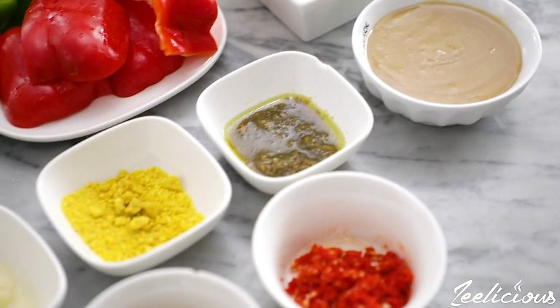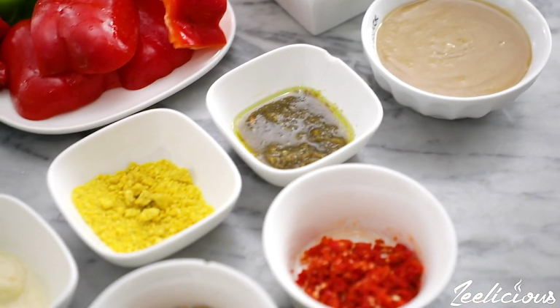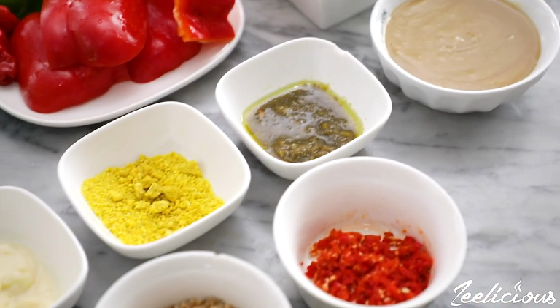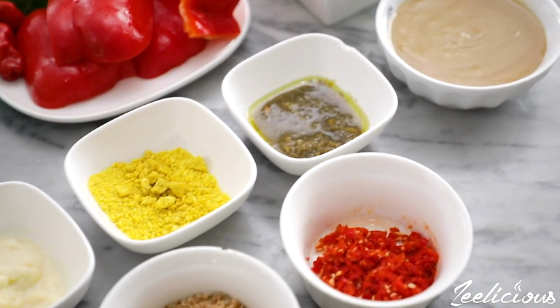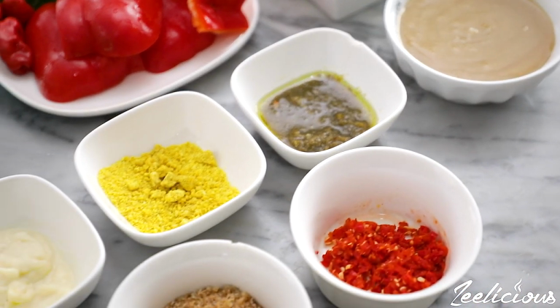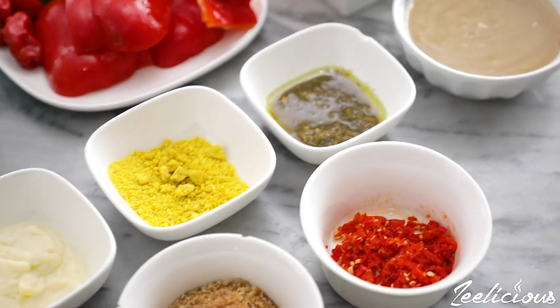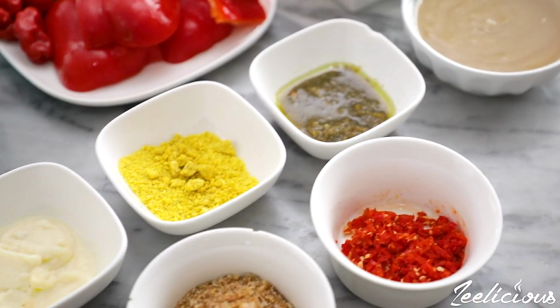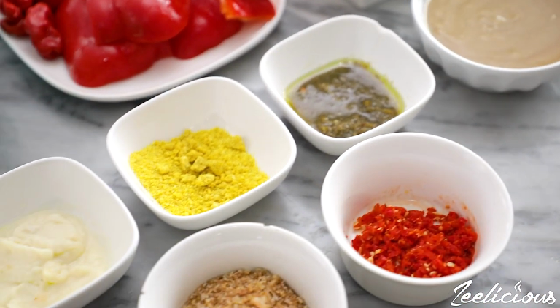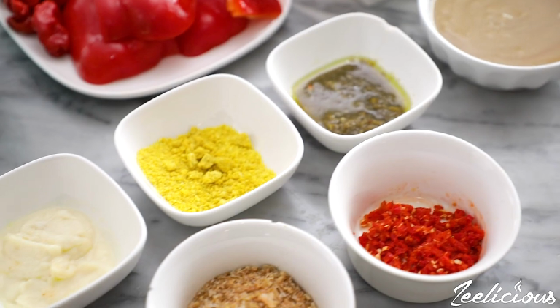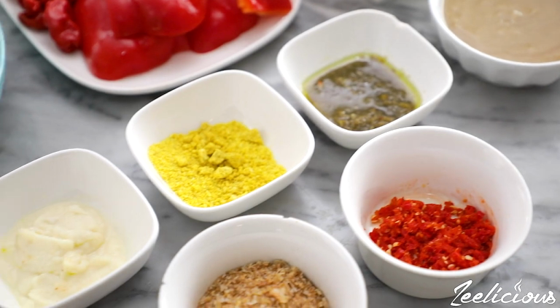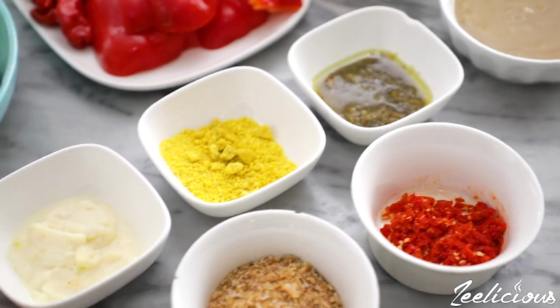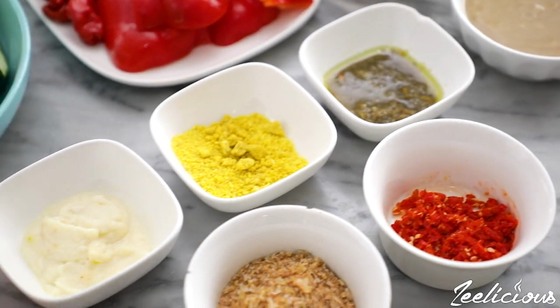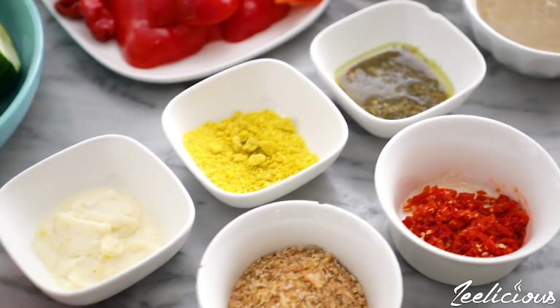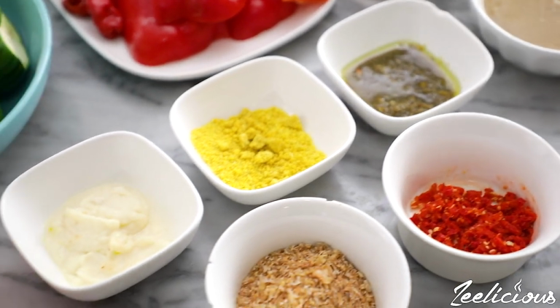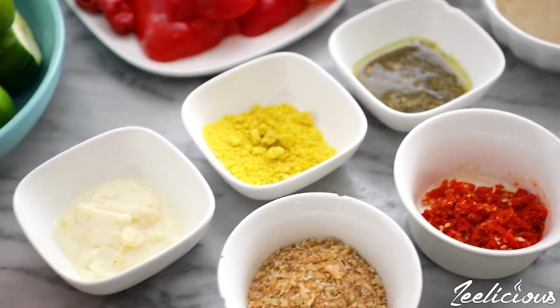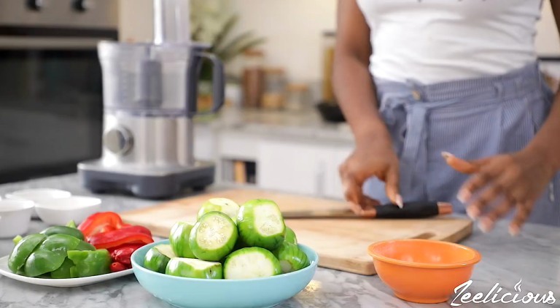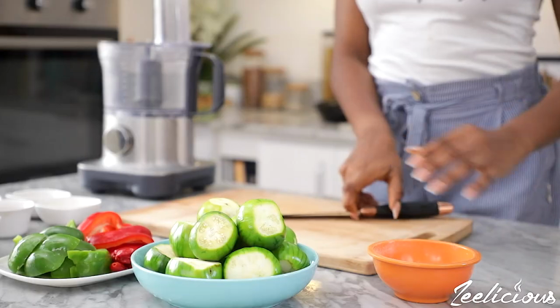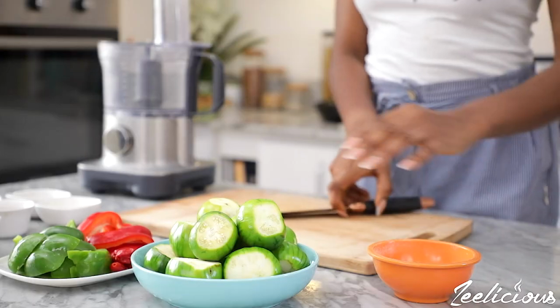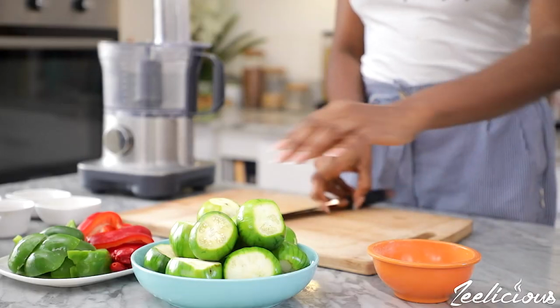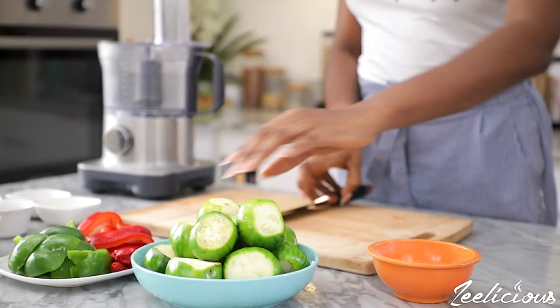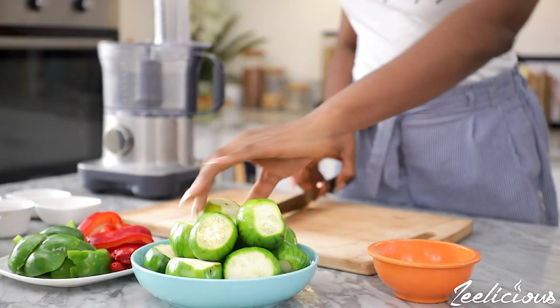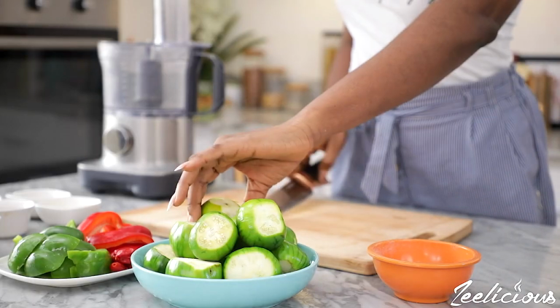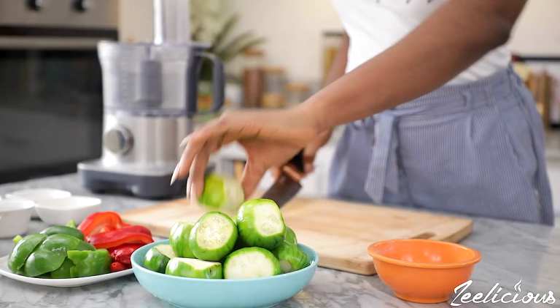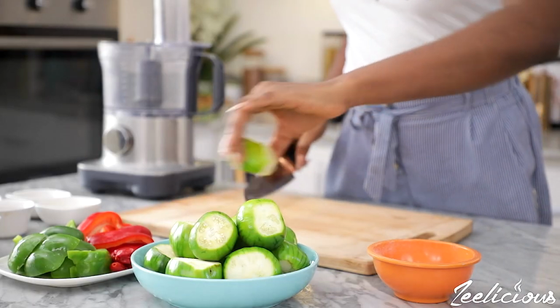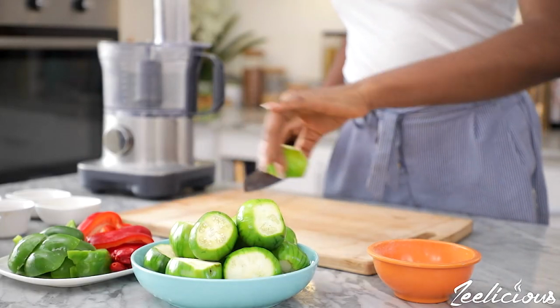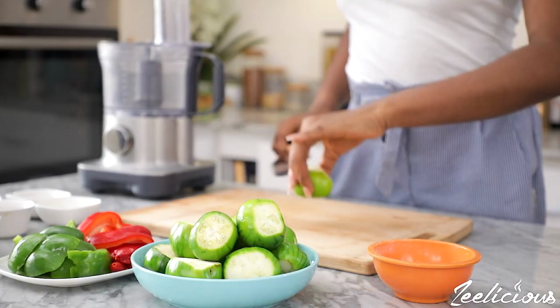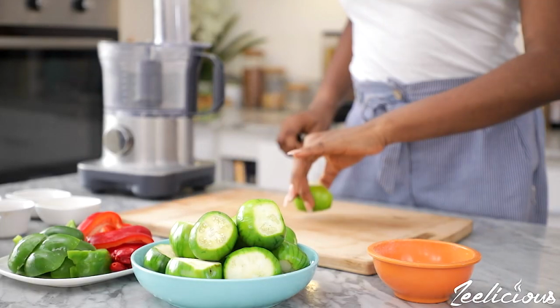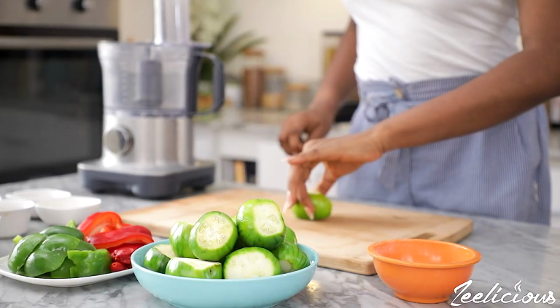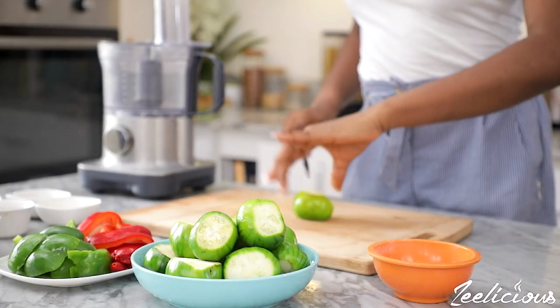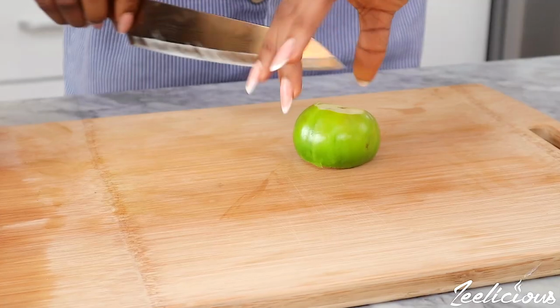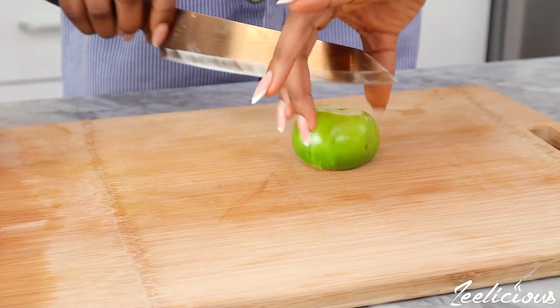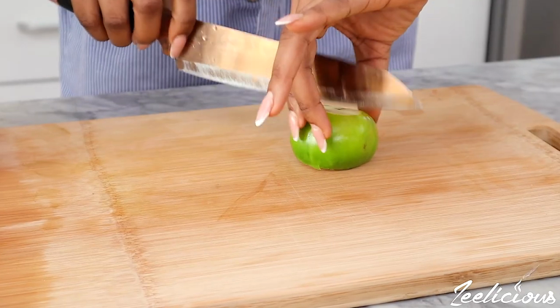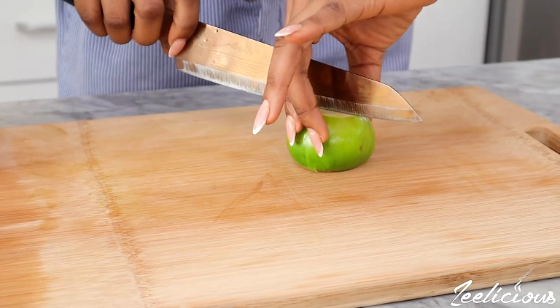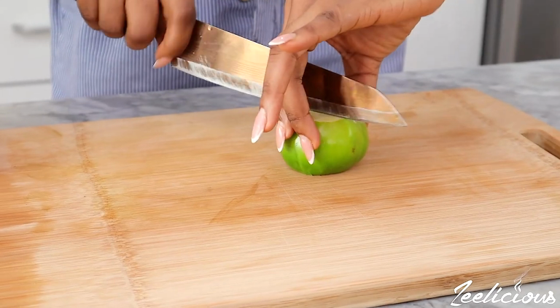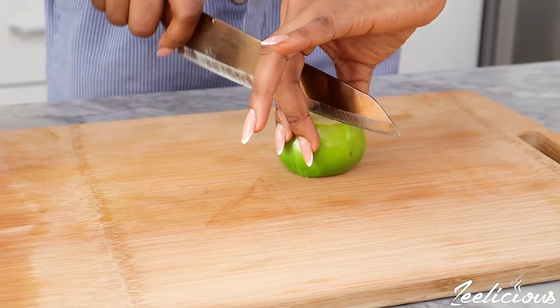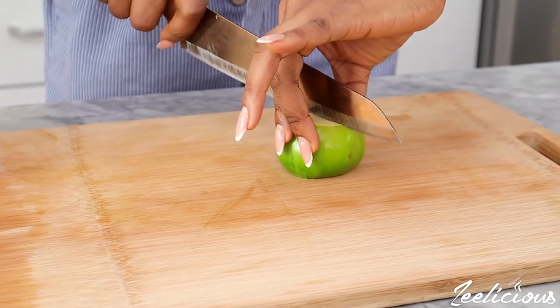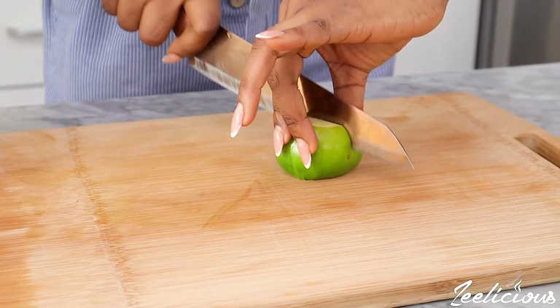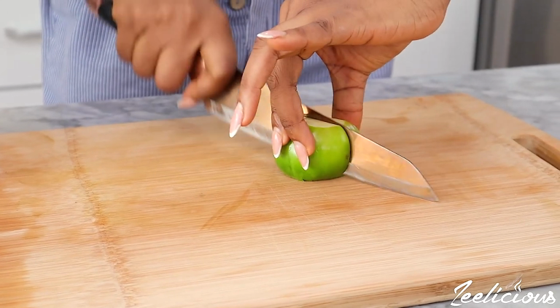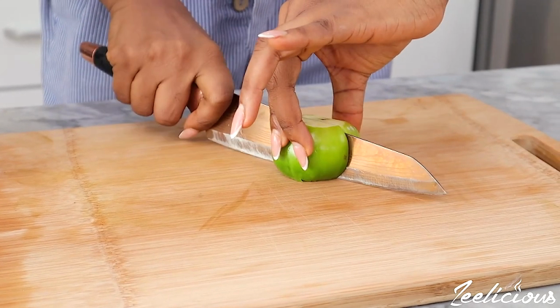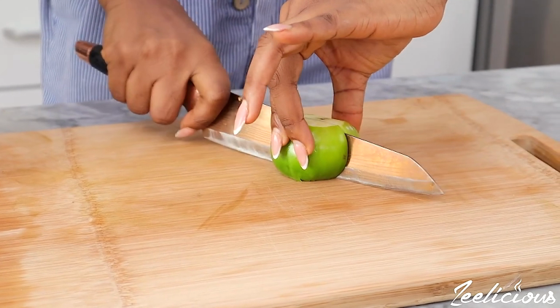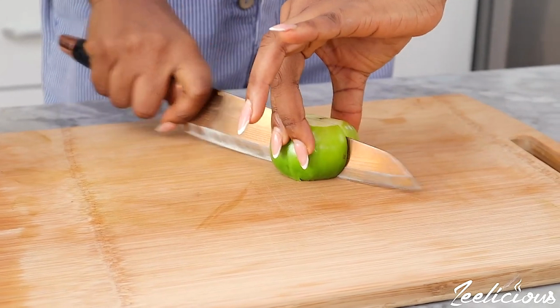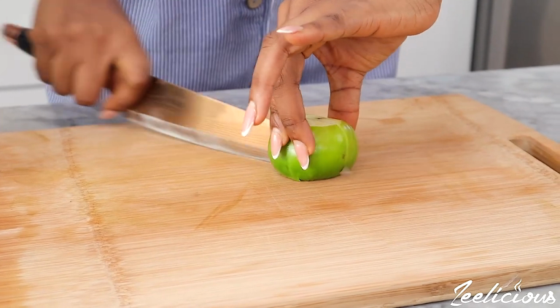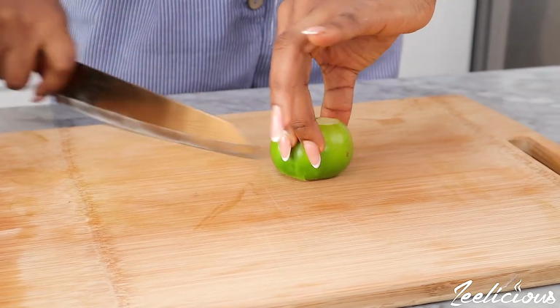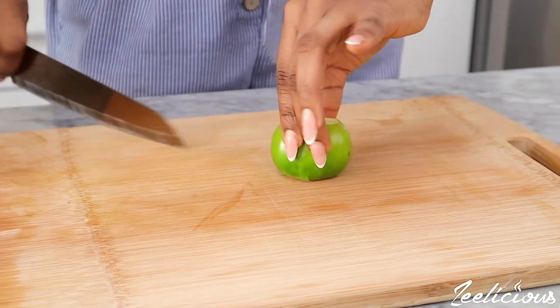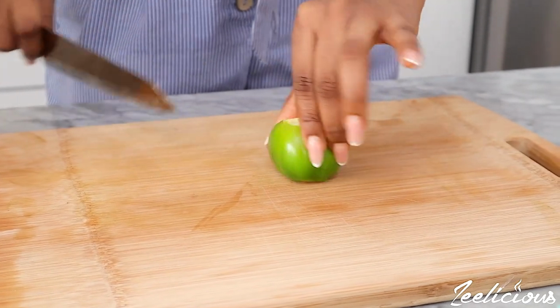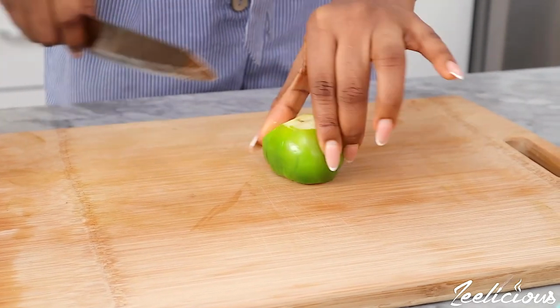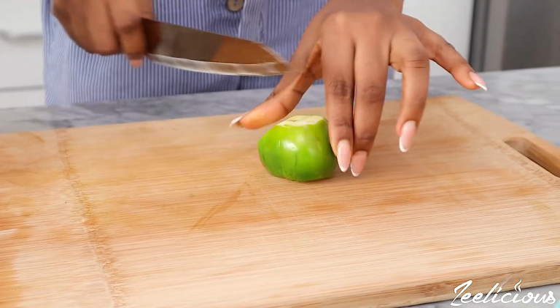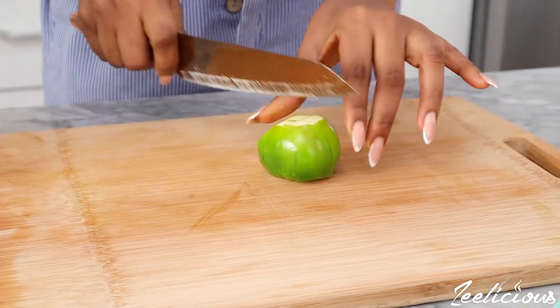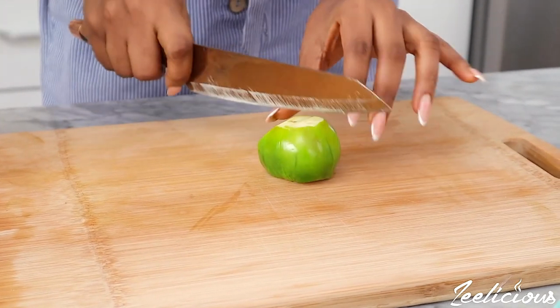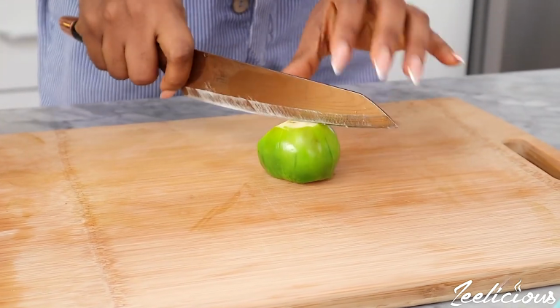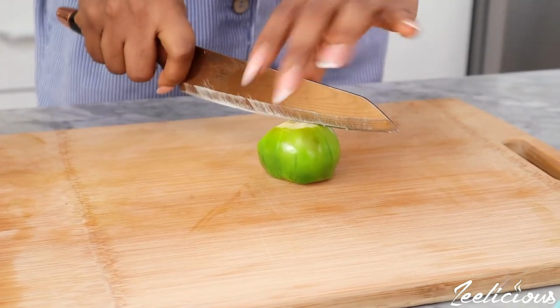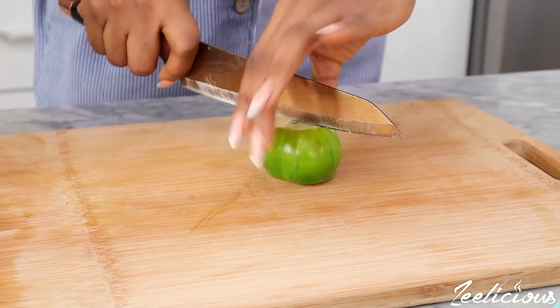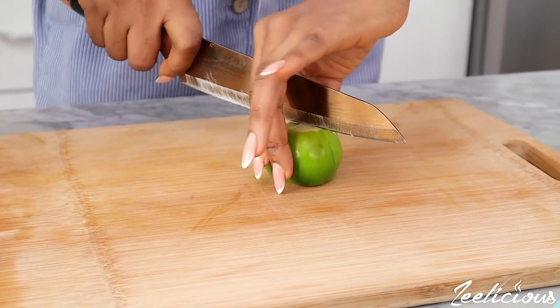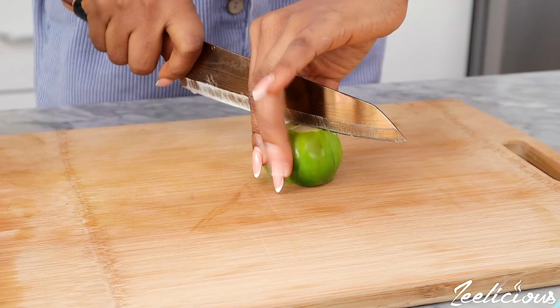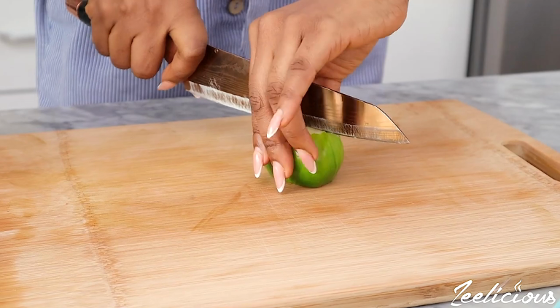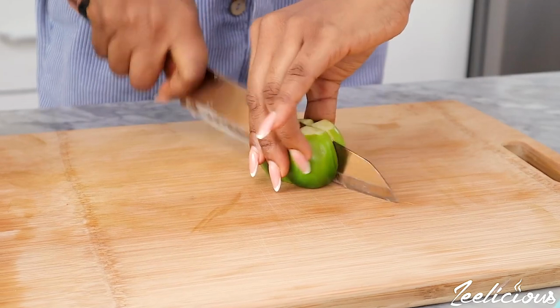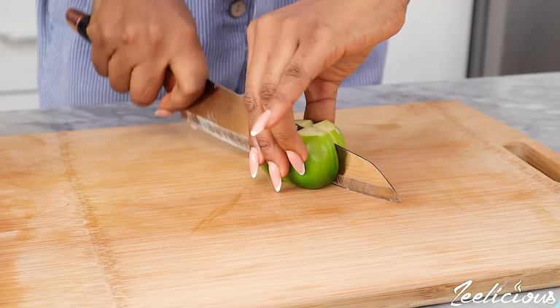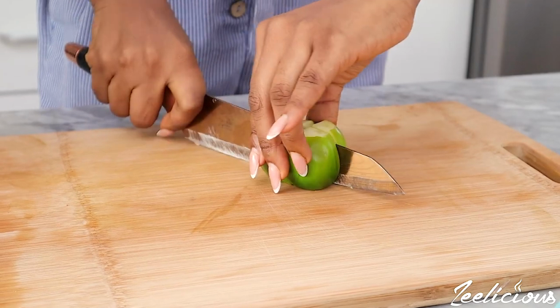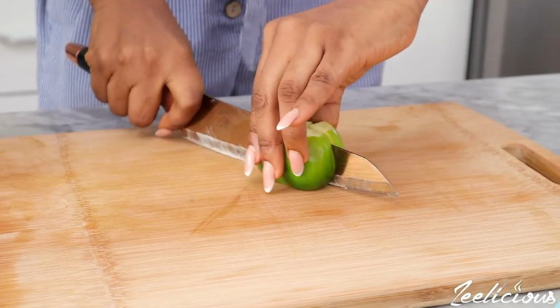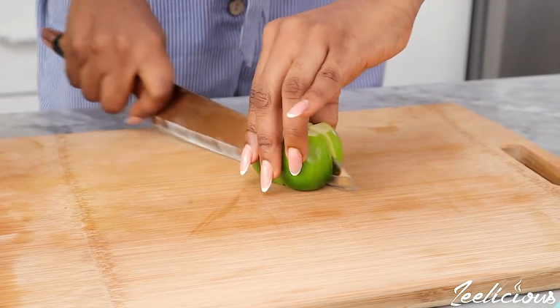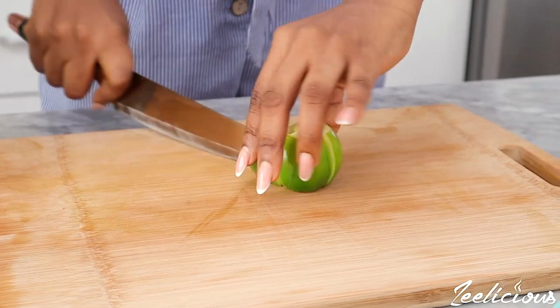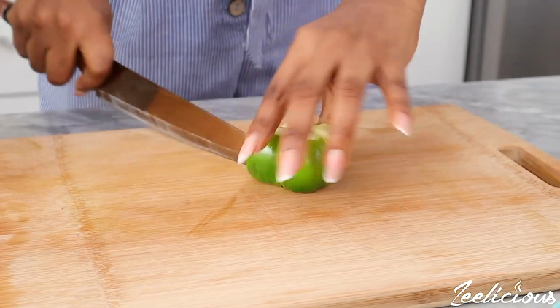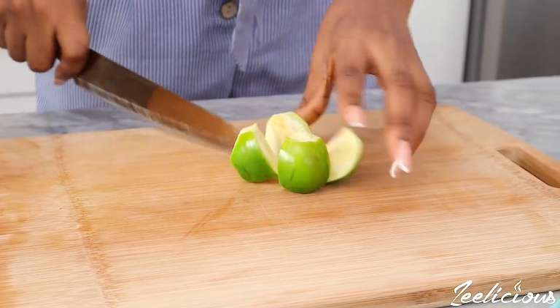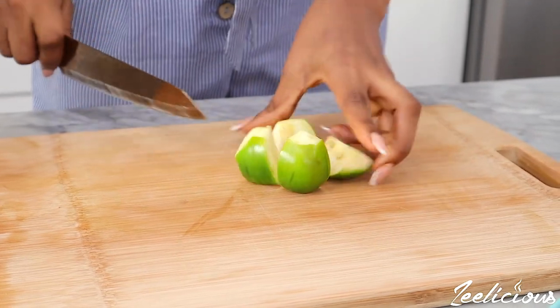Start by cutting up the garden eggs and bell peppers to make them easier to chop in the food processor.